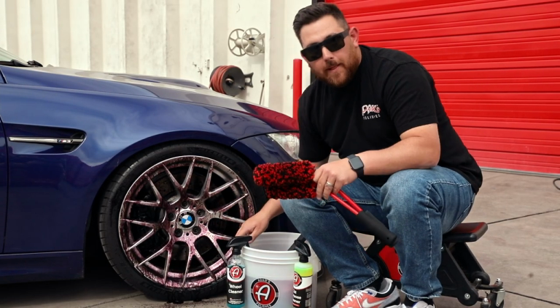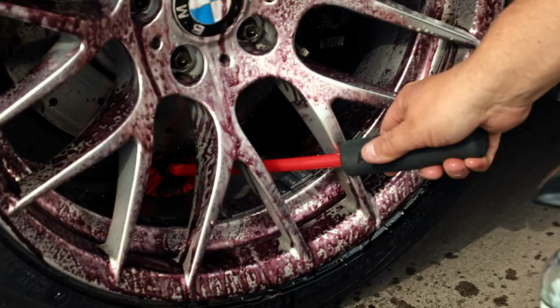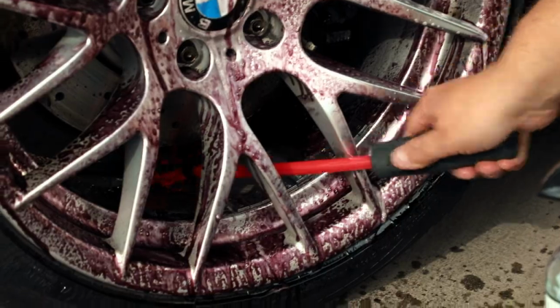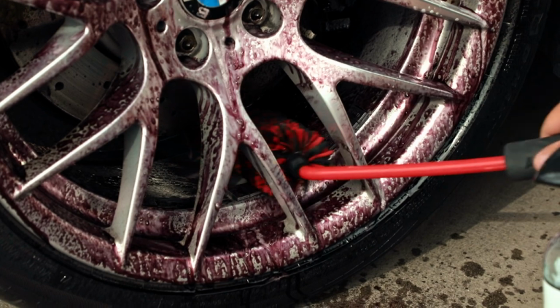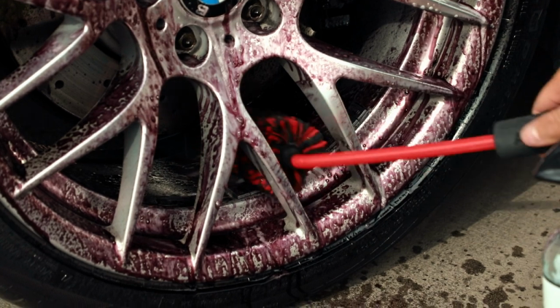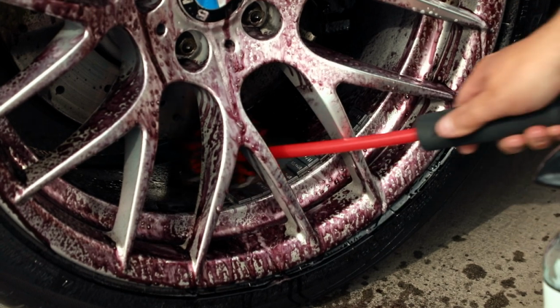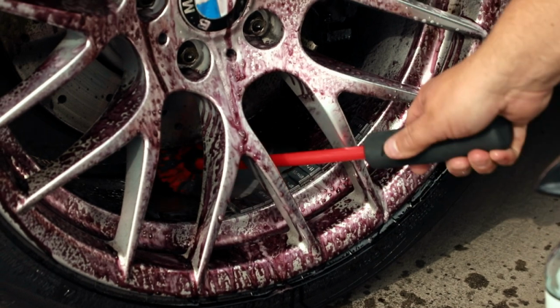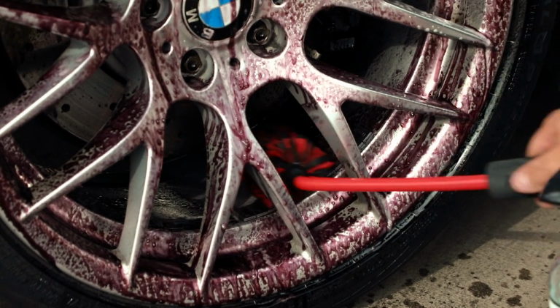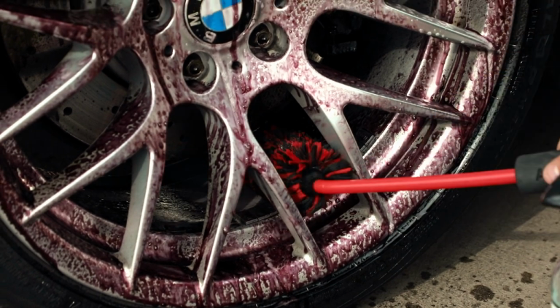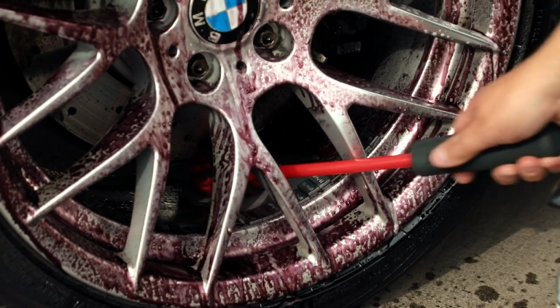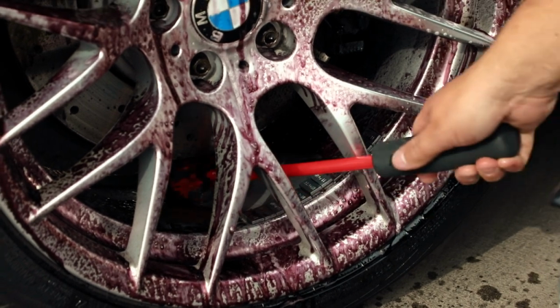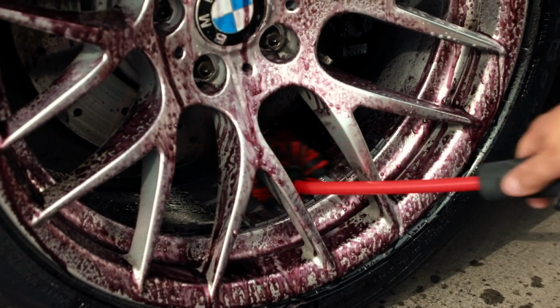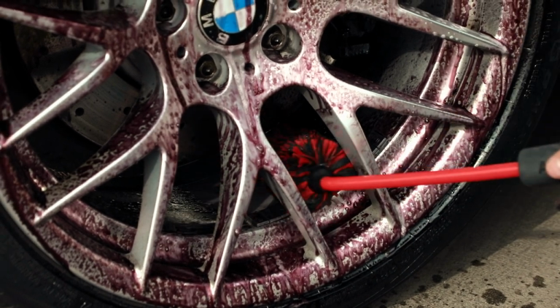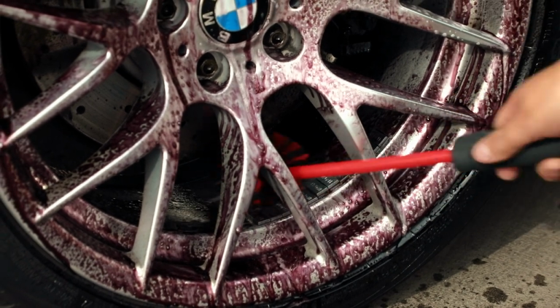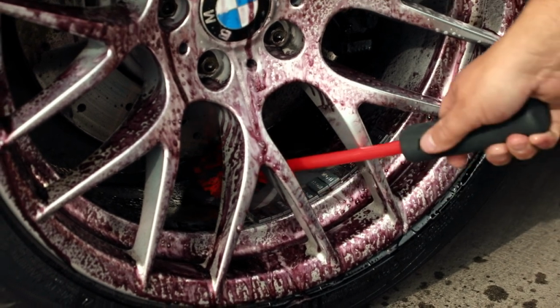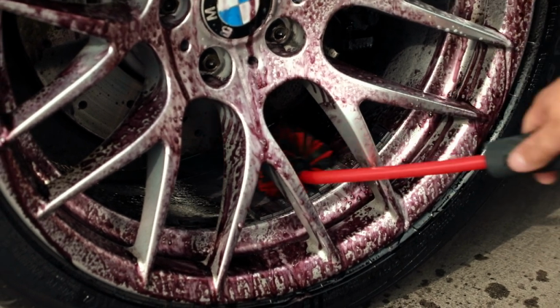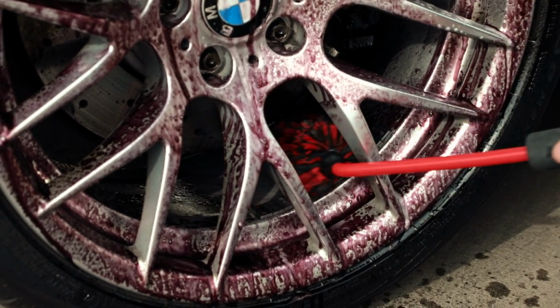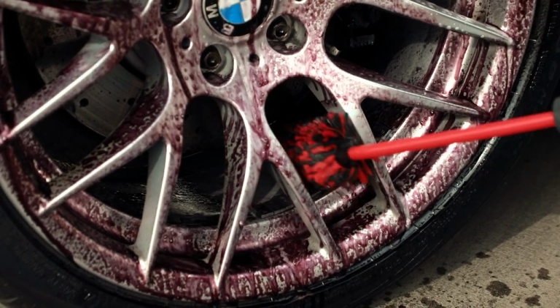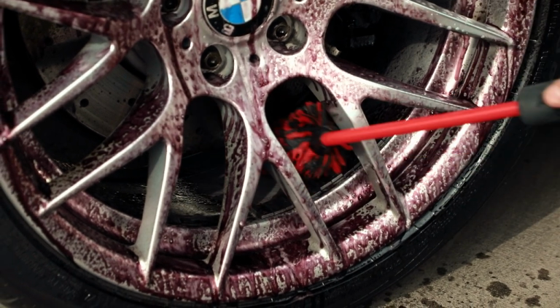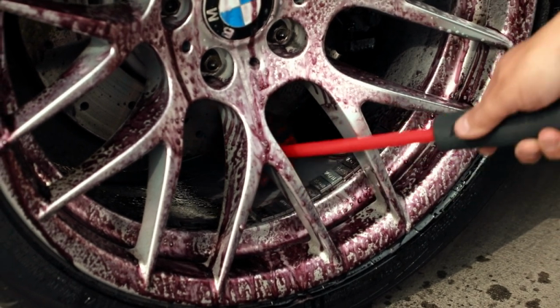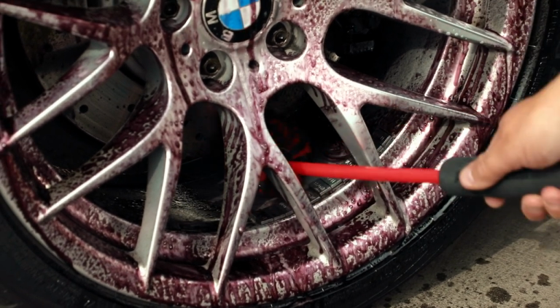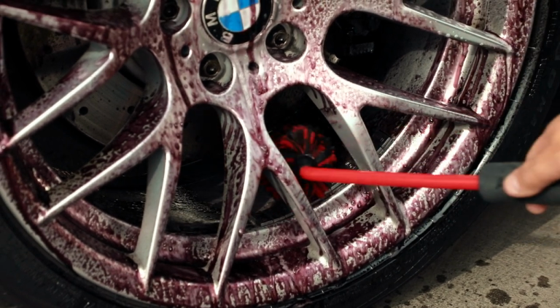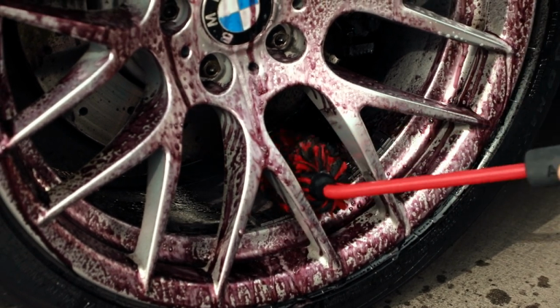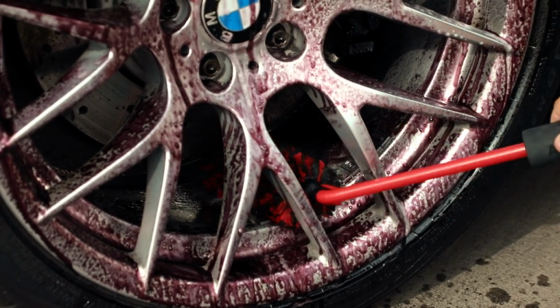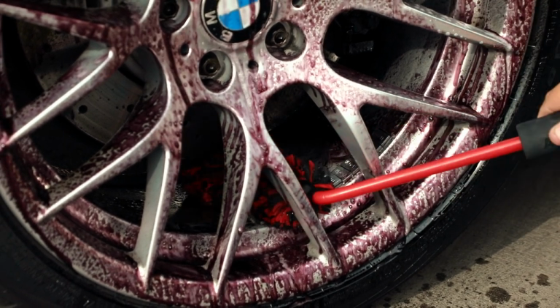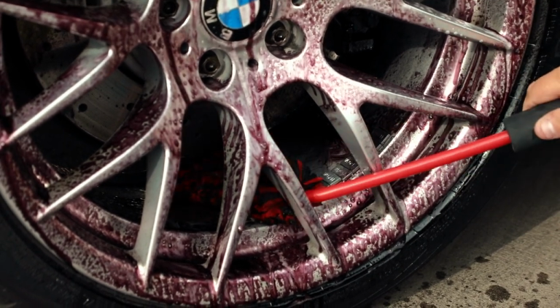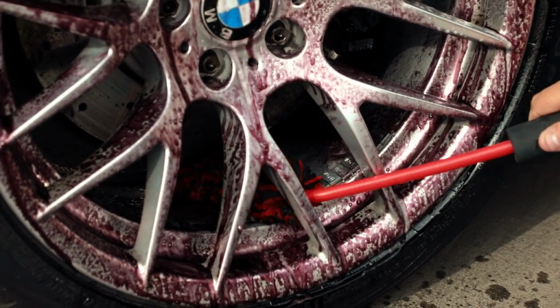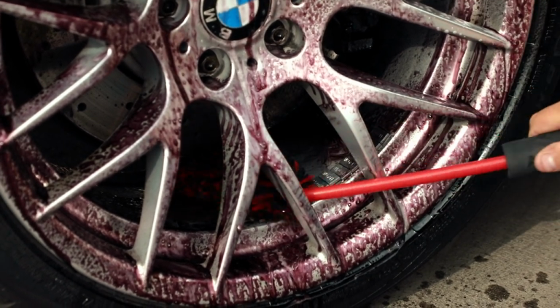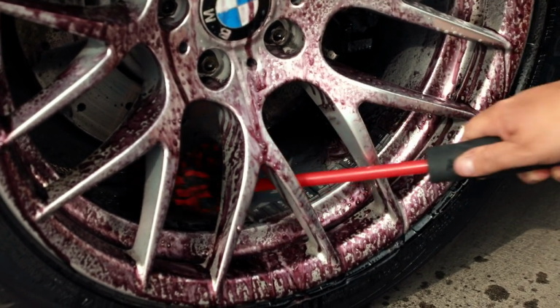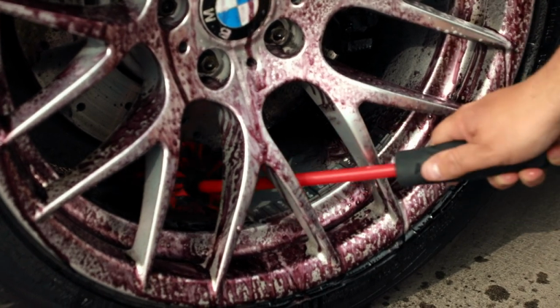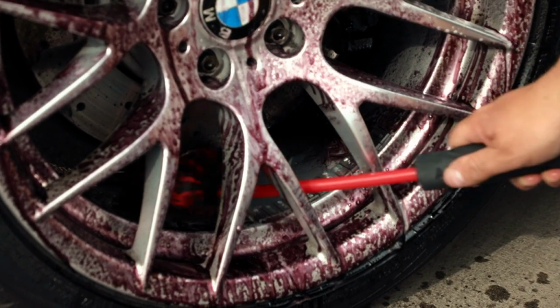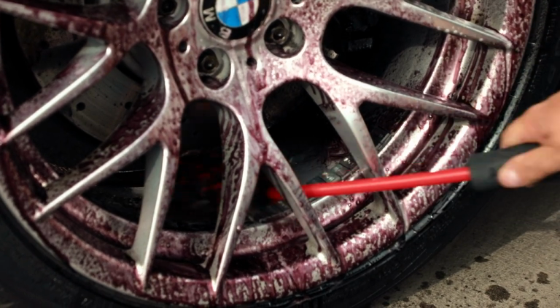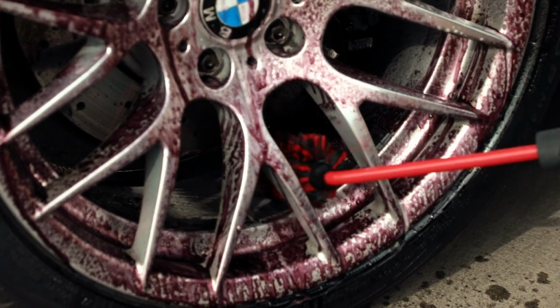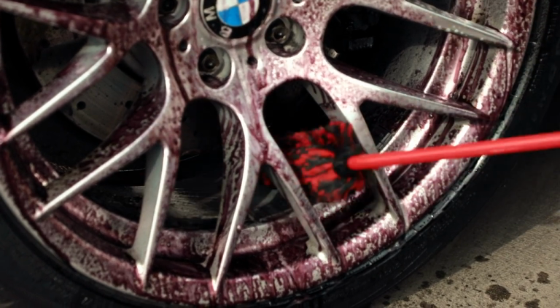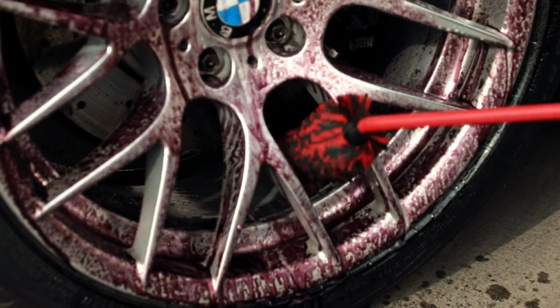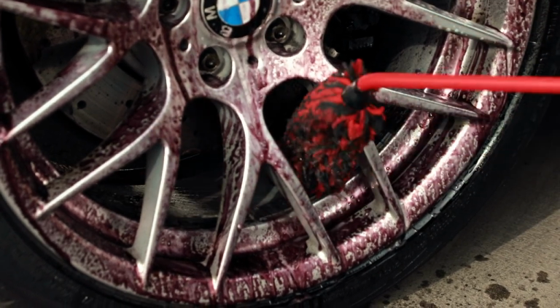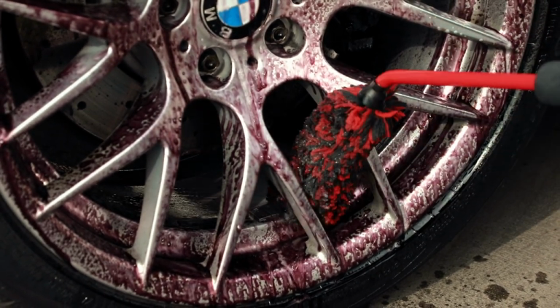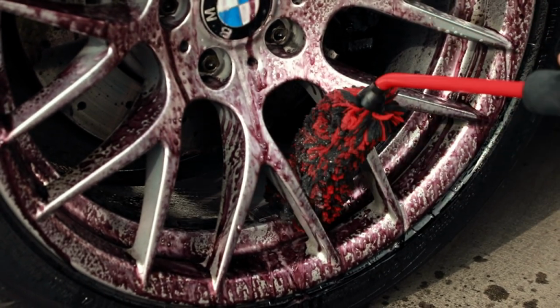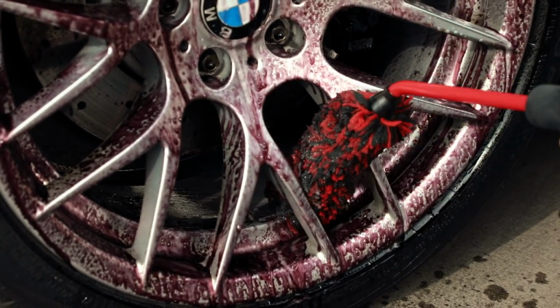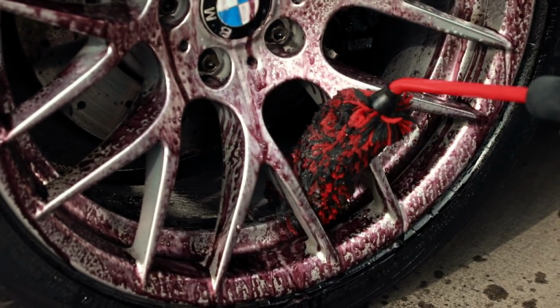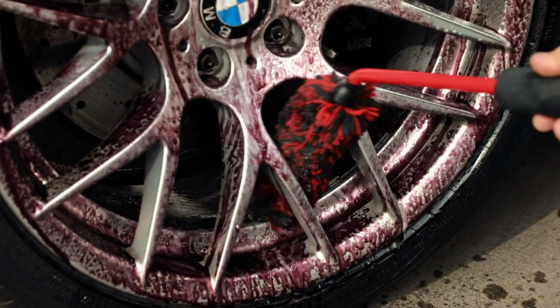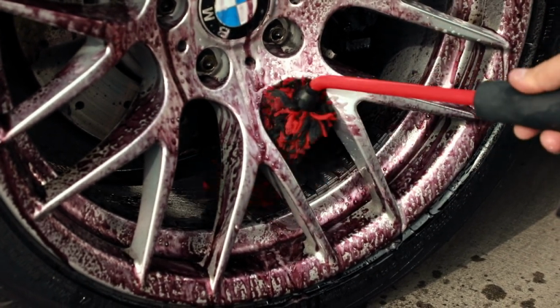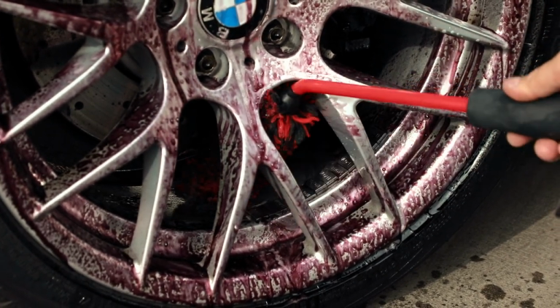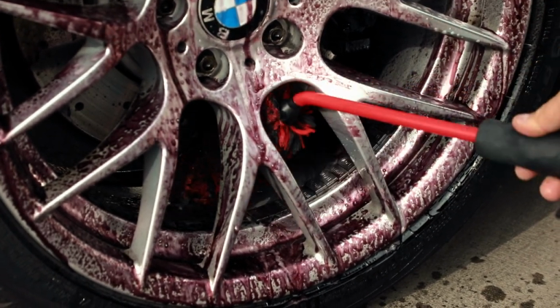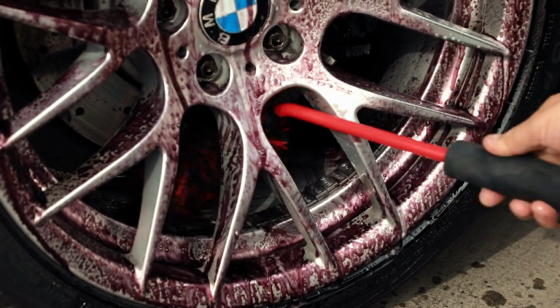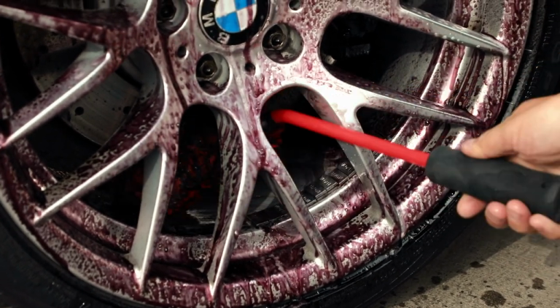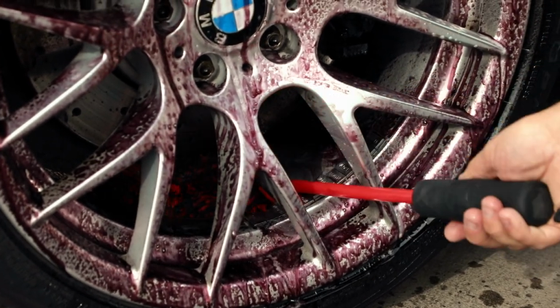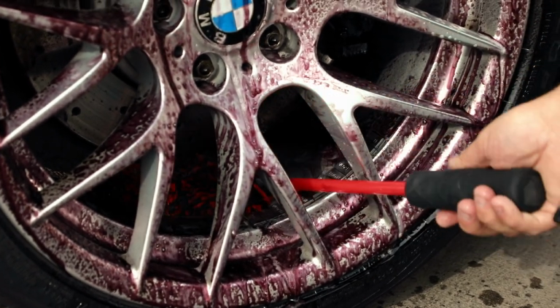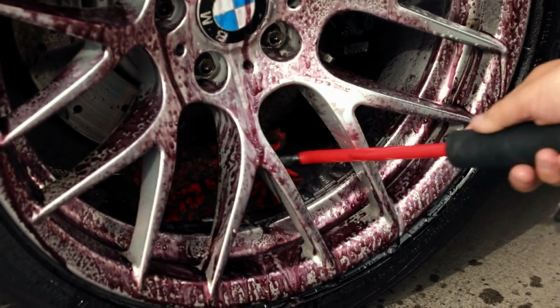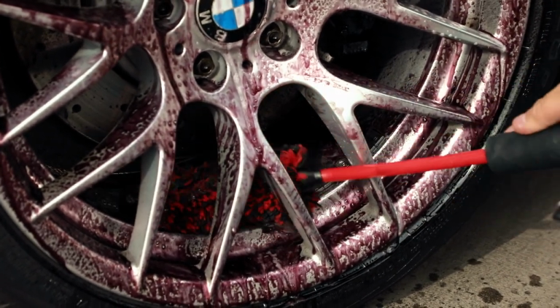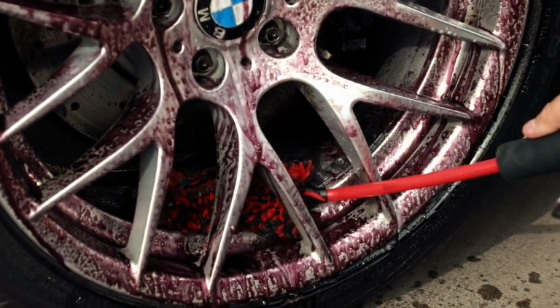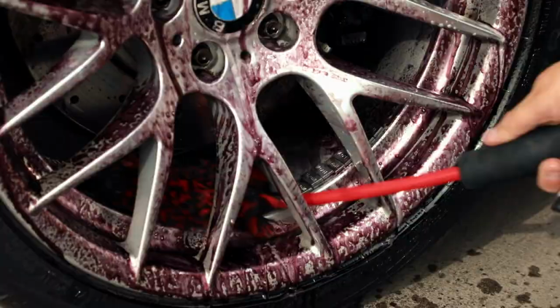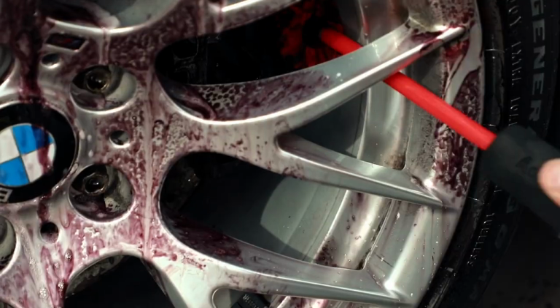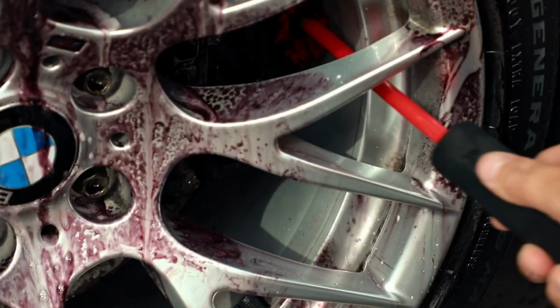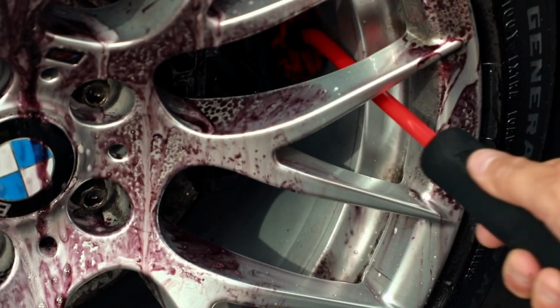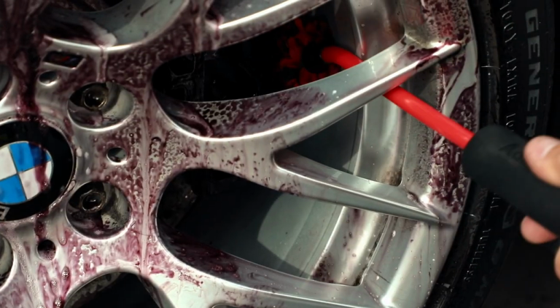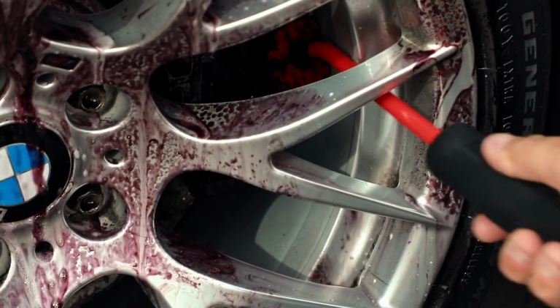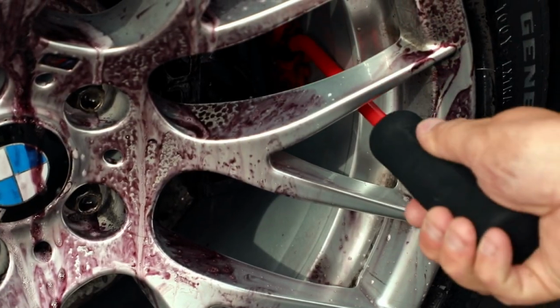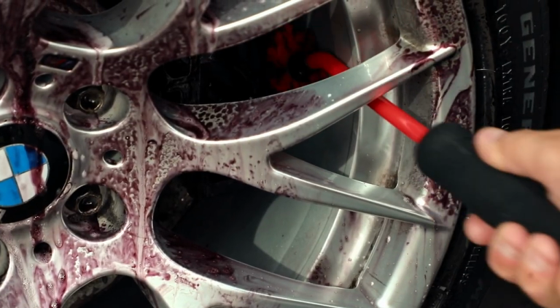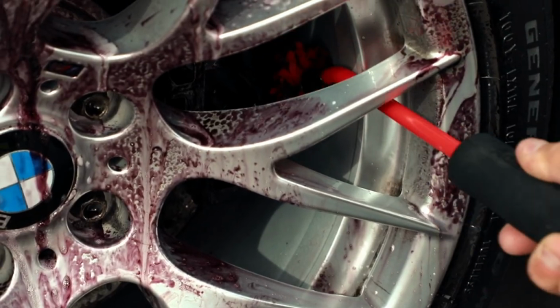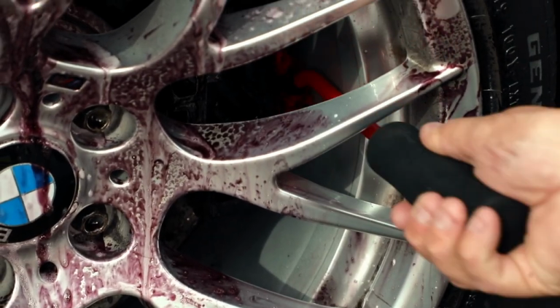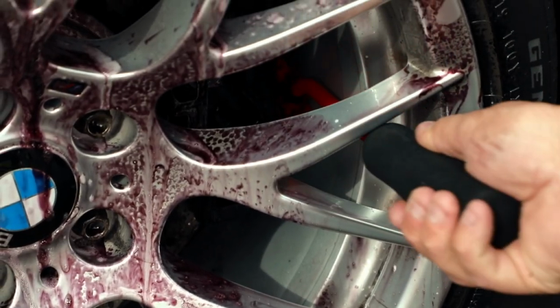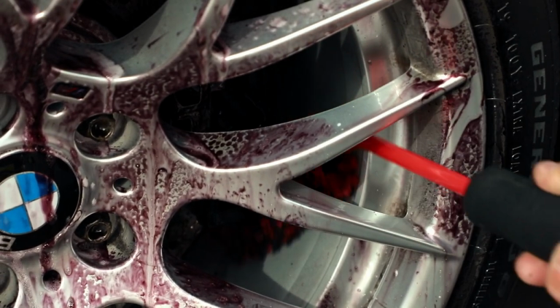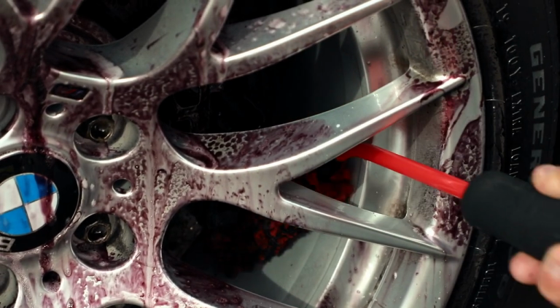That is why the large and small angled wheel brush is the perfect tool to complete the job of cleaning your wheels.